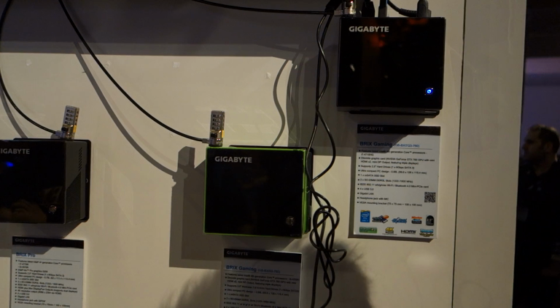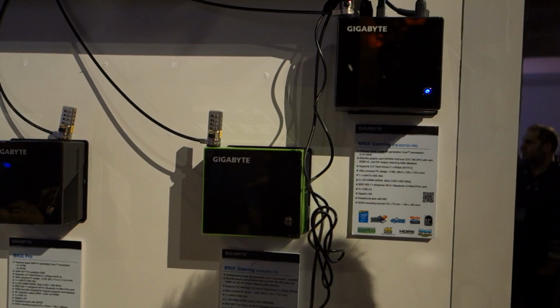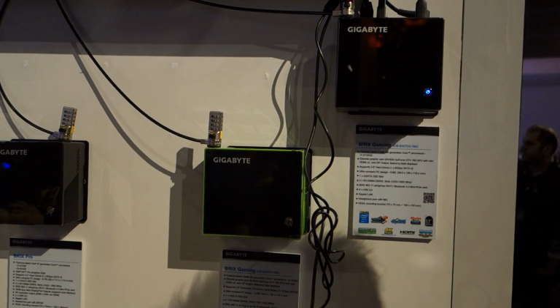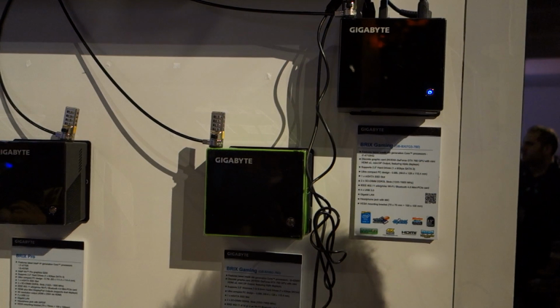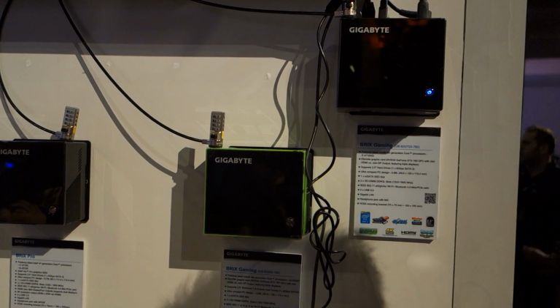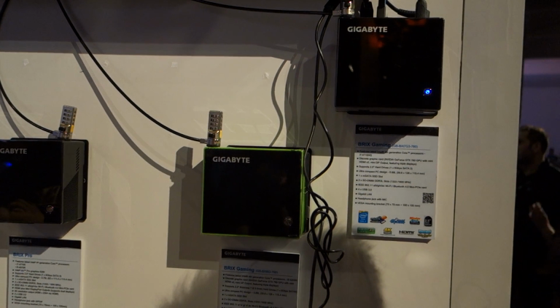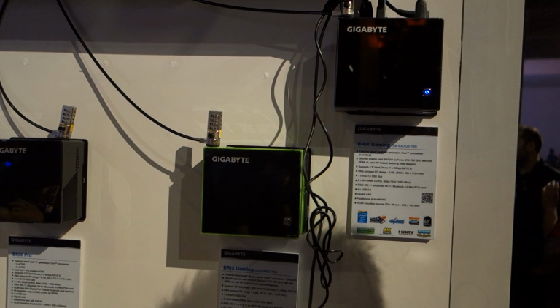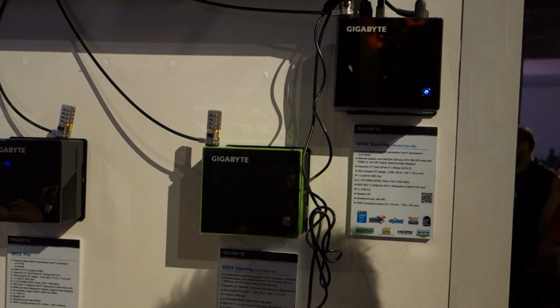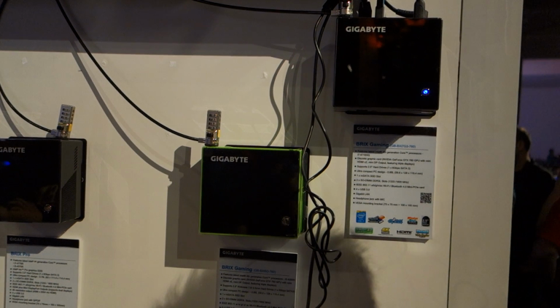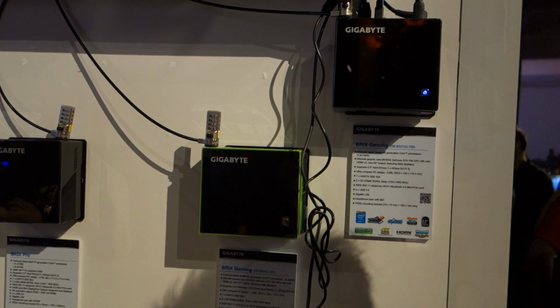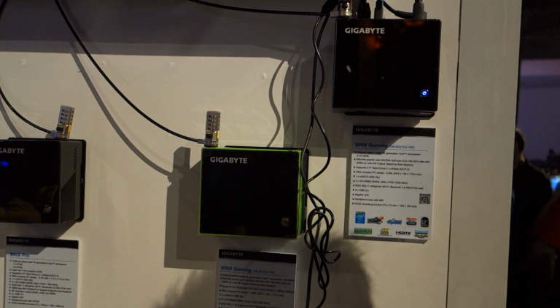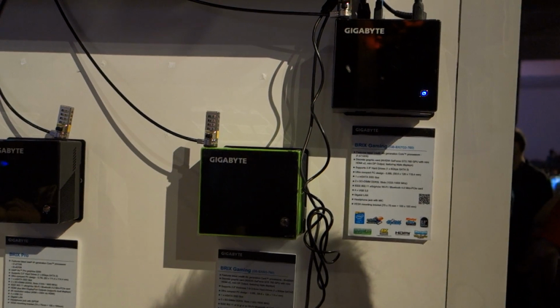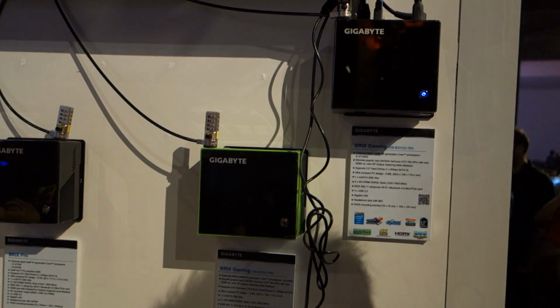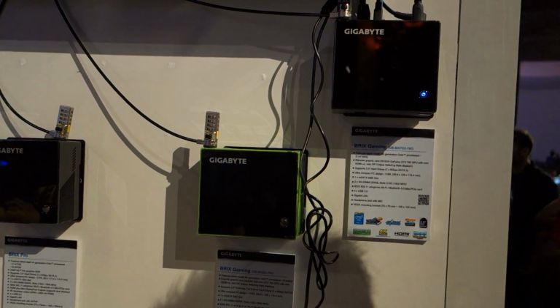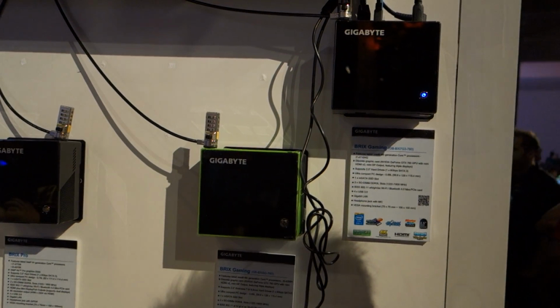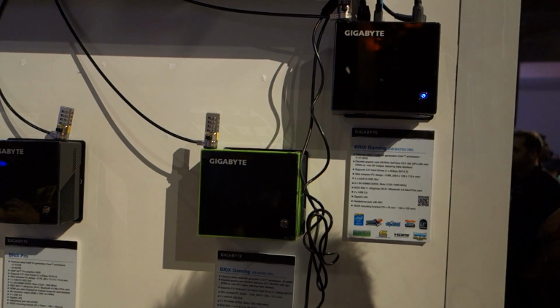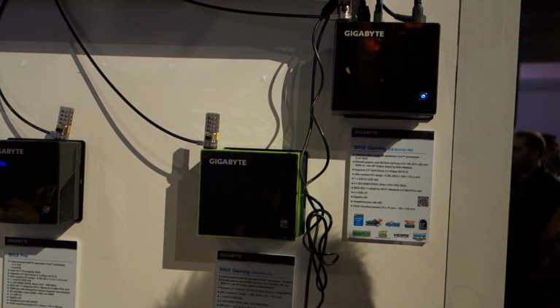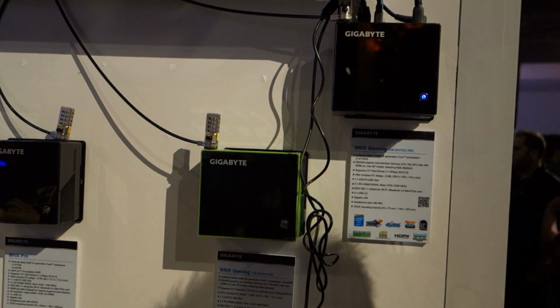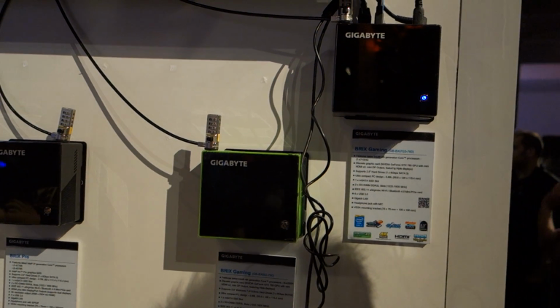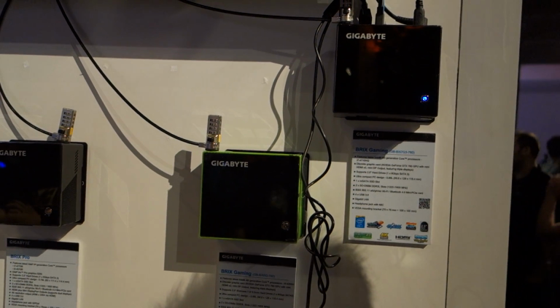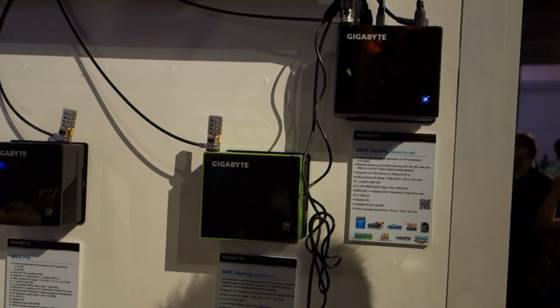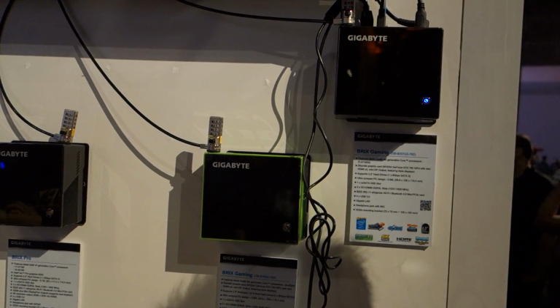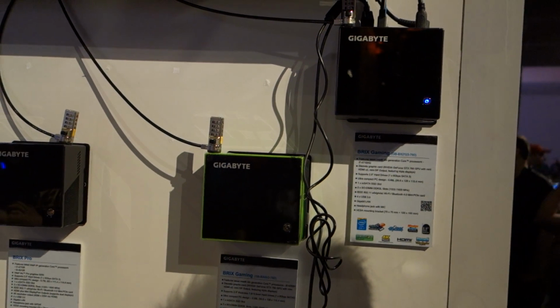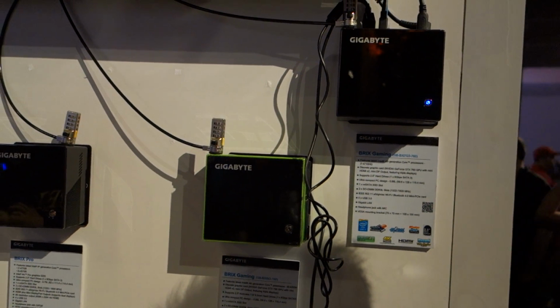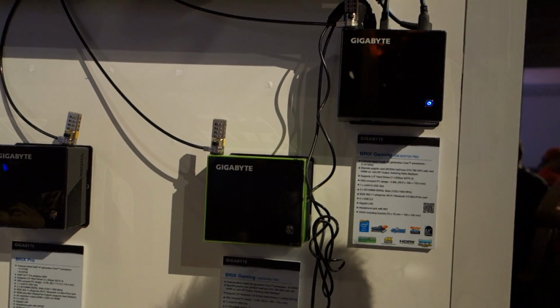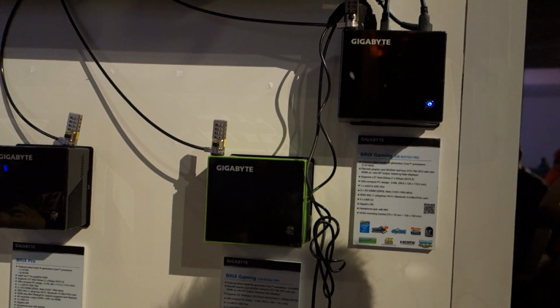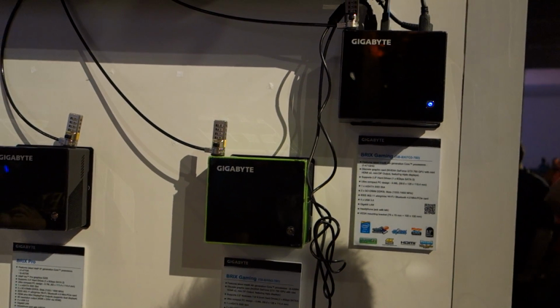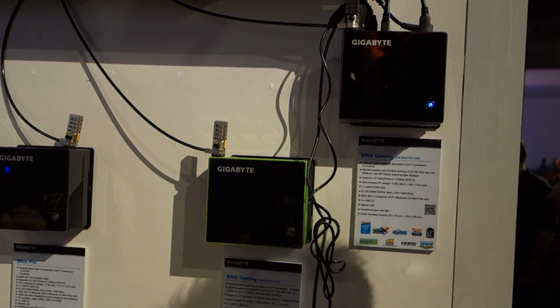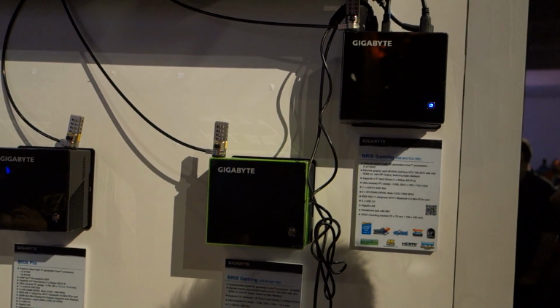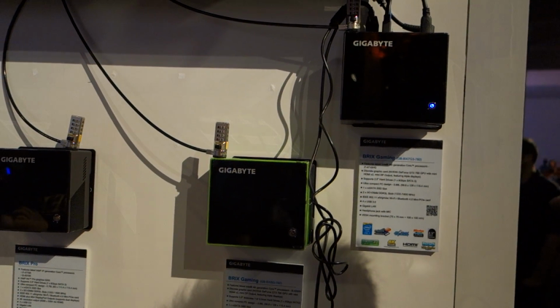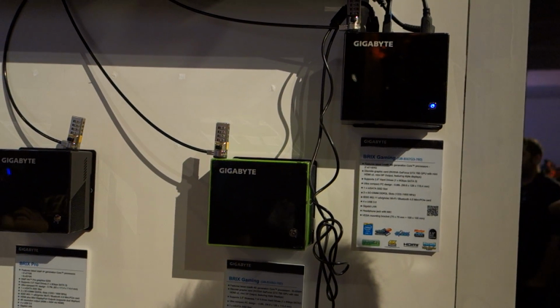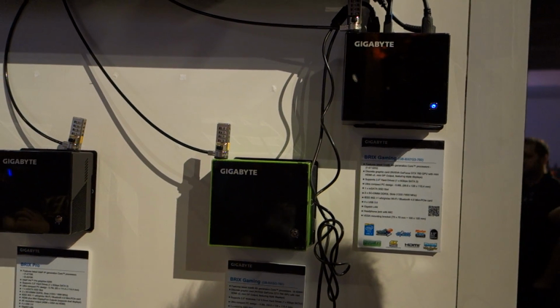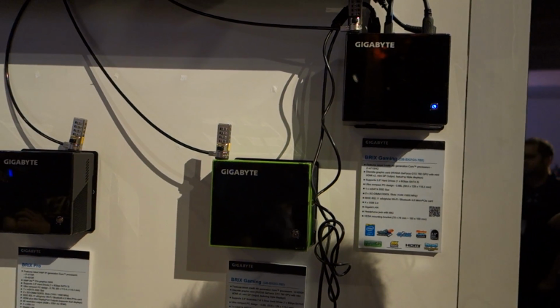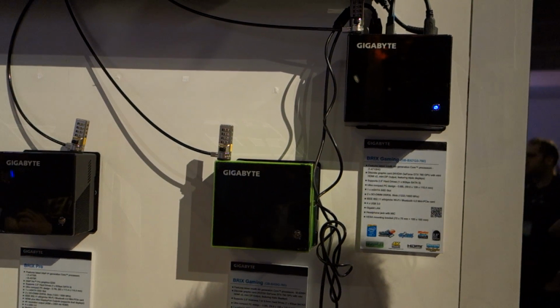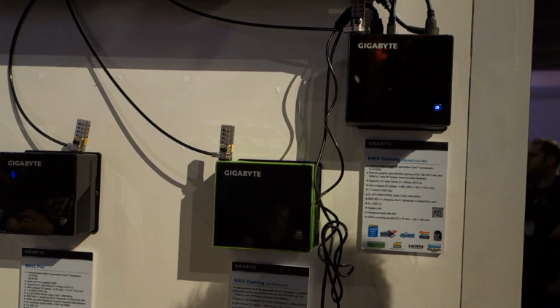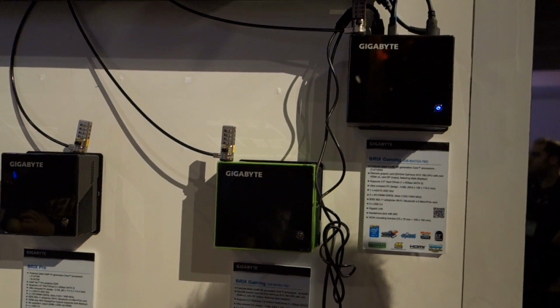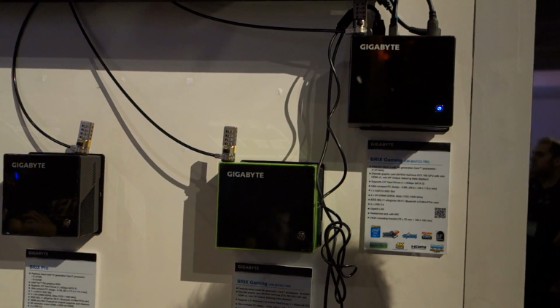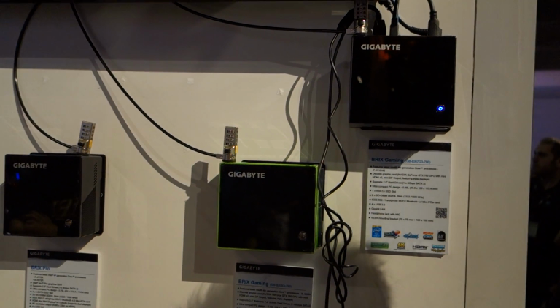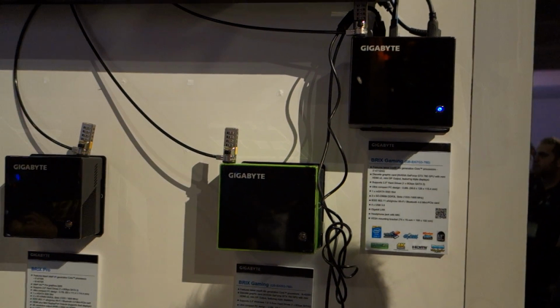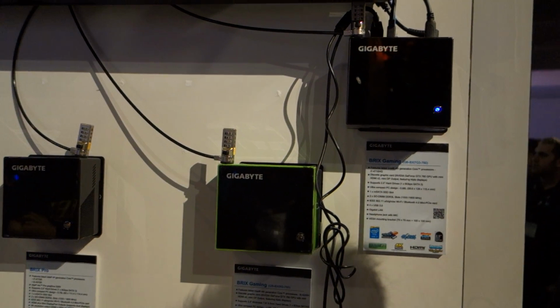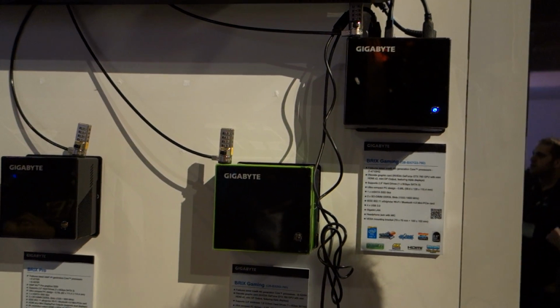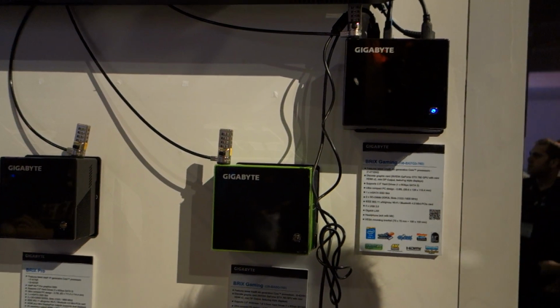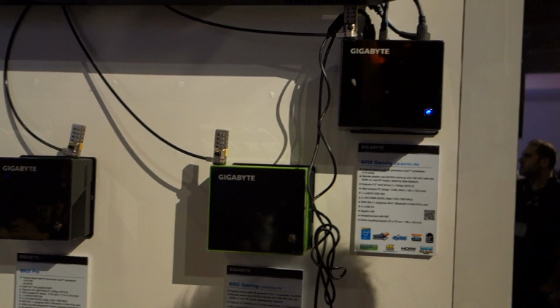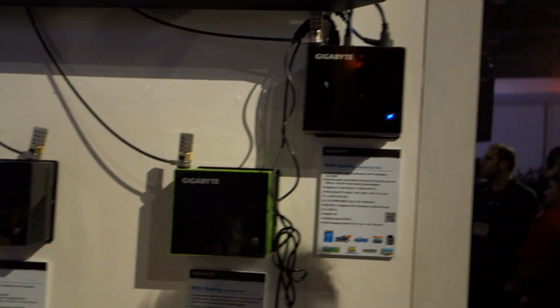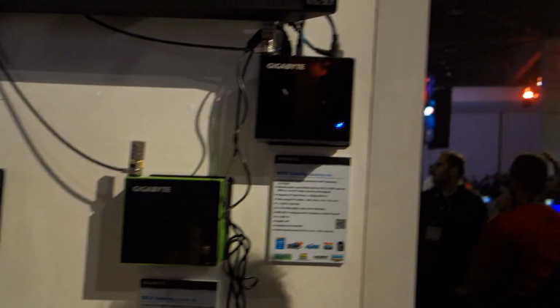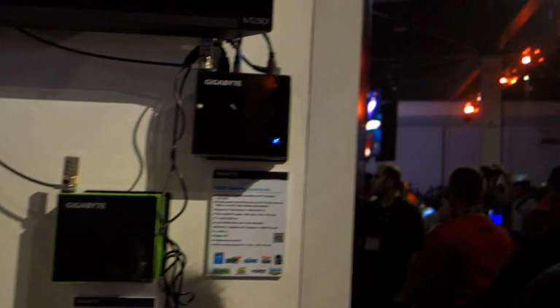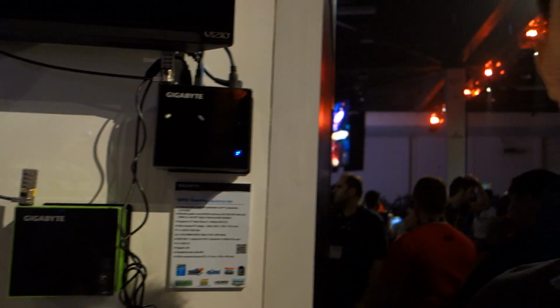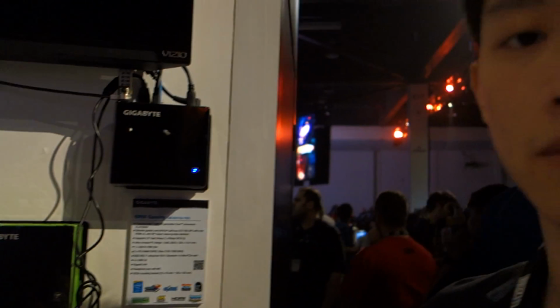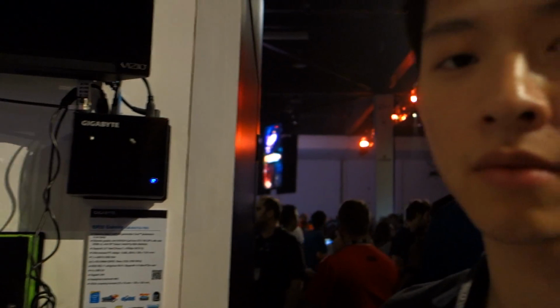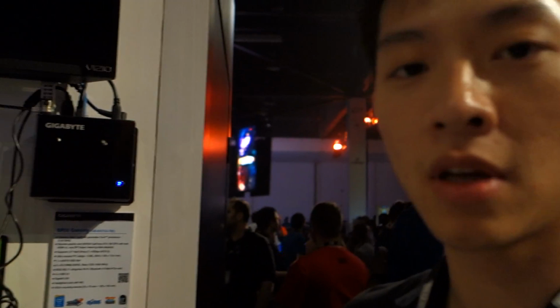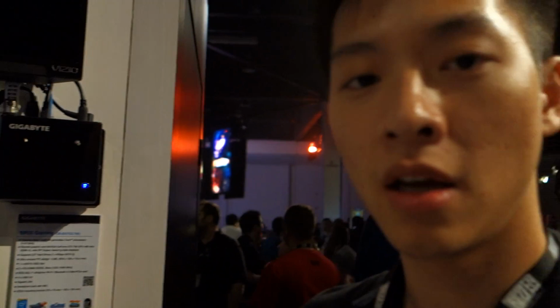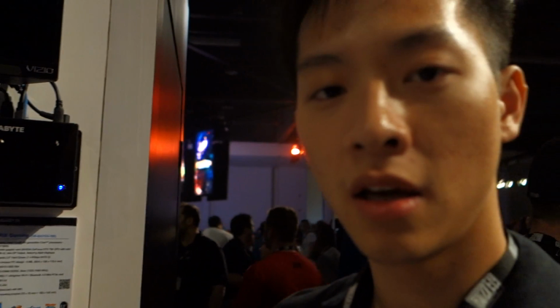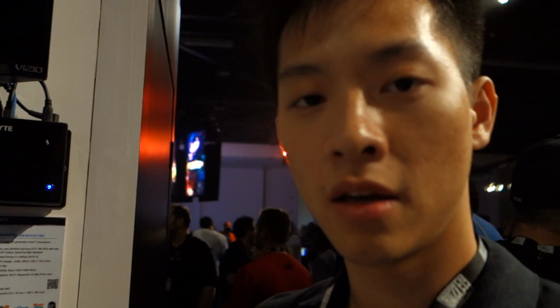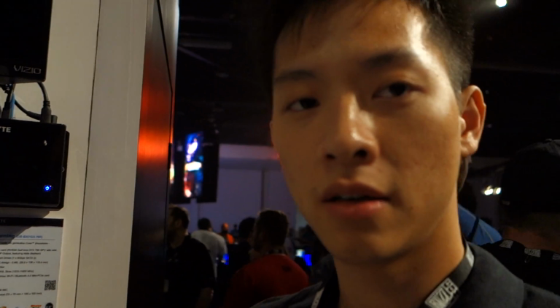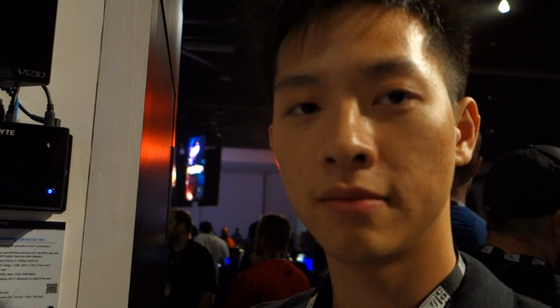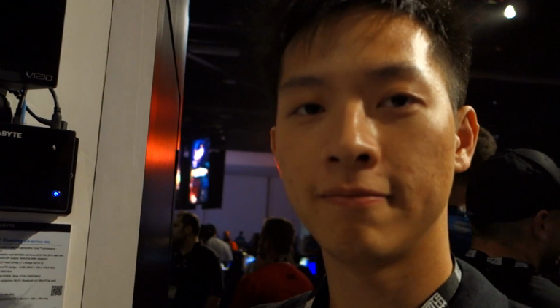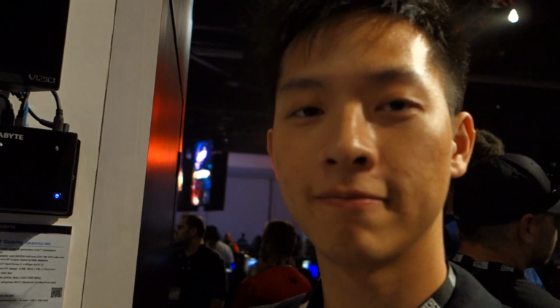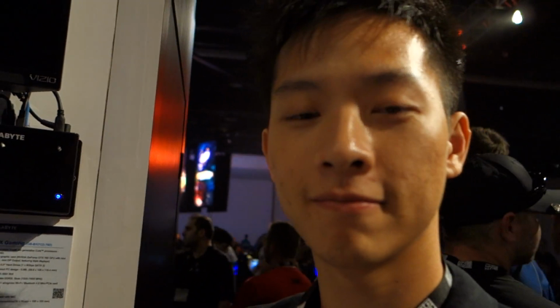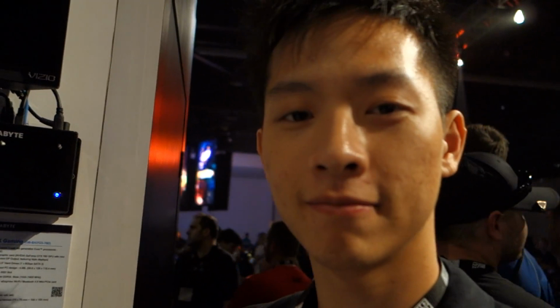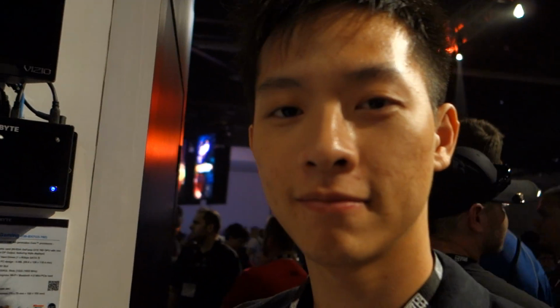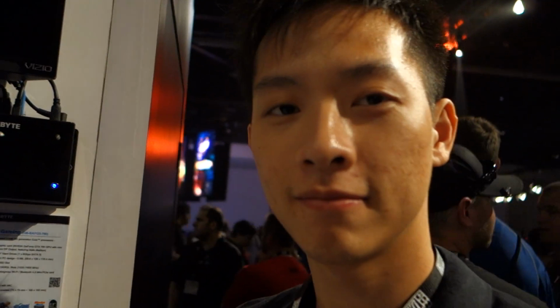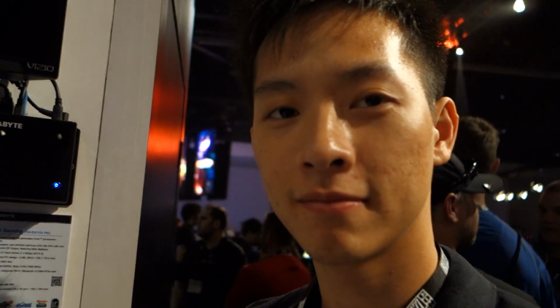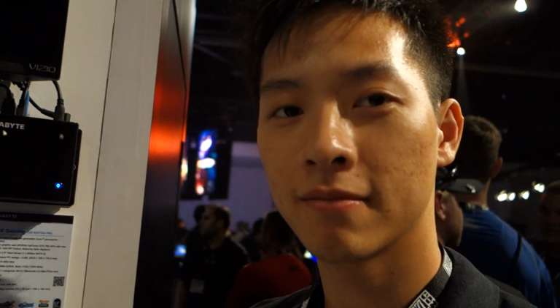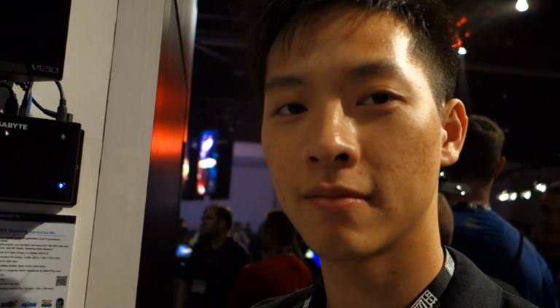Thank you for Maximum PC here at Blizzcon 2014. I'm here at Gigabyte's booth speaking with Leon — Leon, what are we taking a look at here?